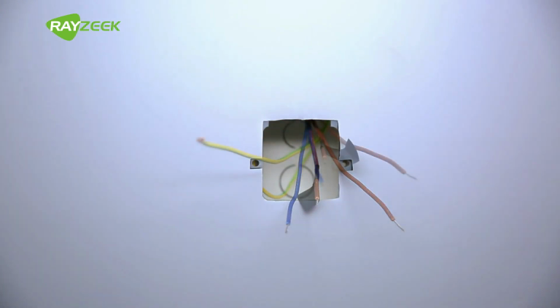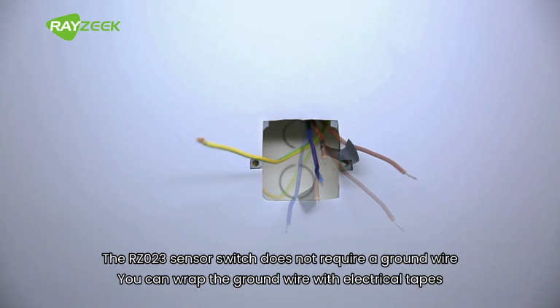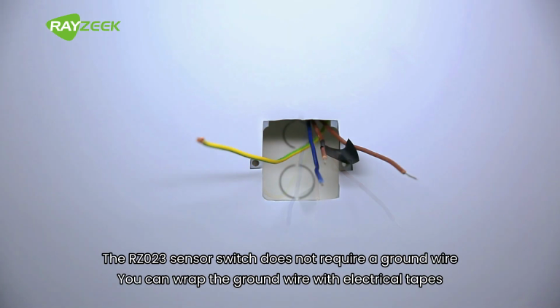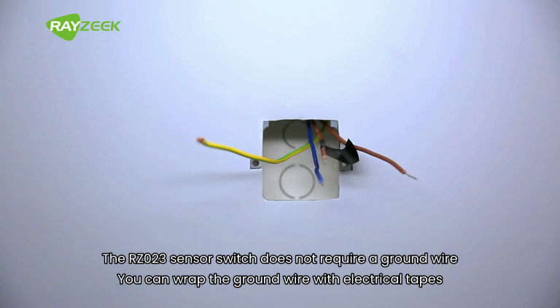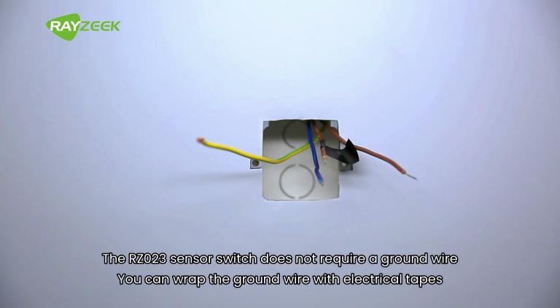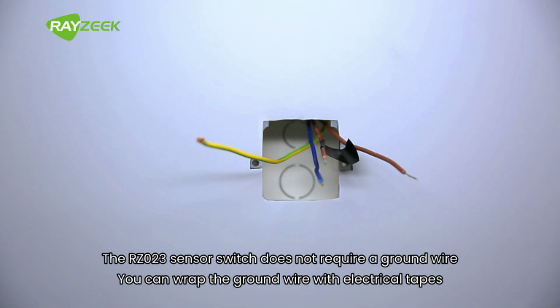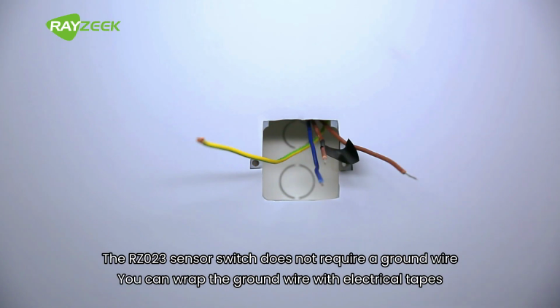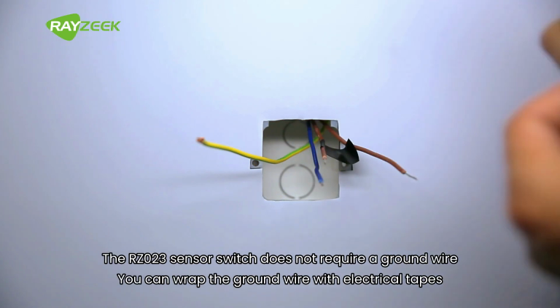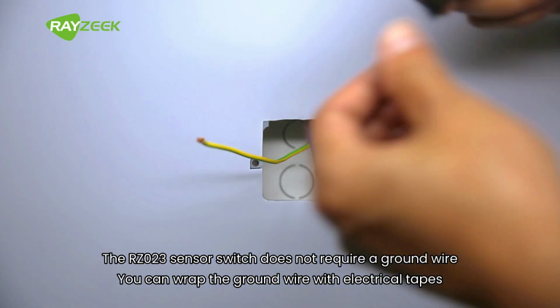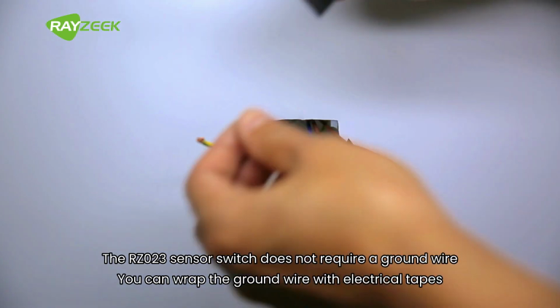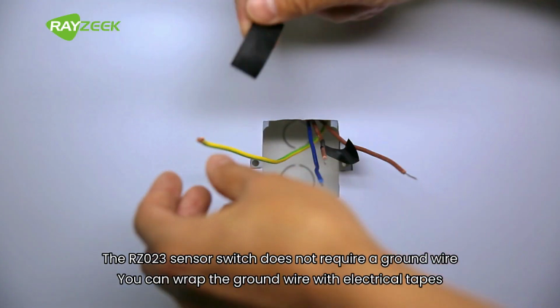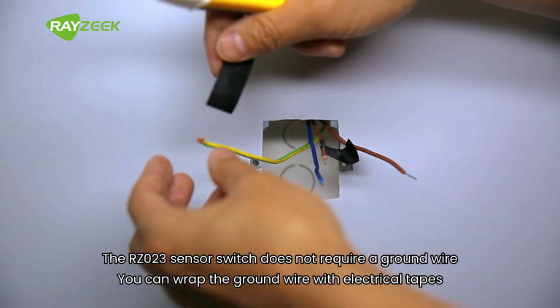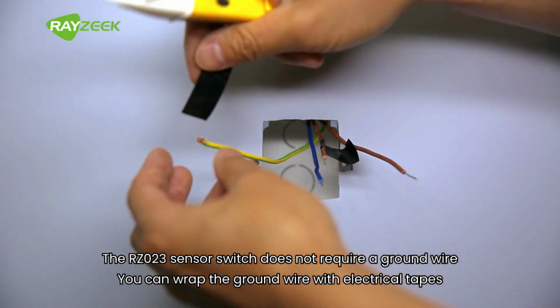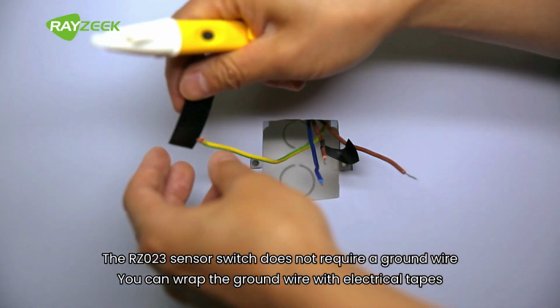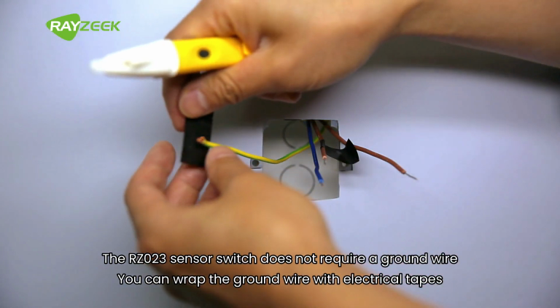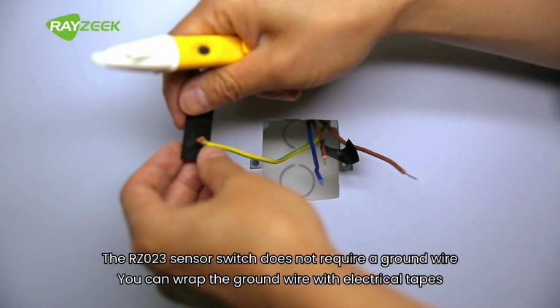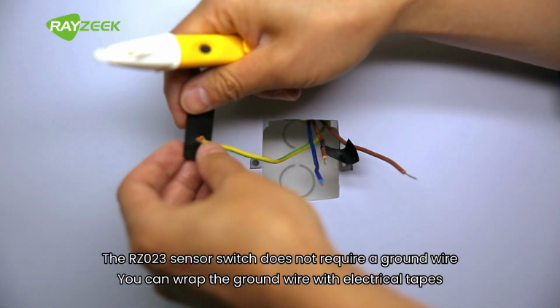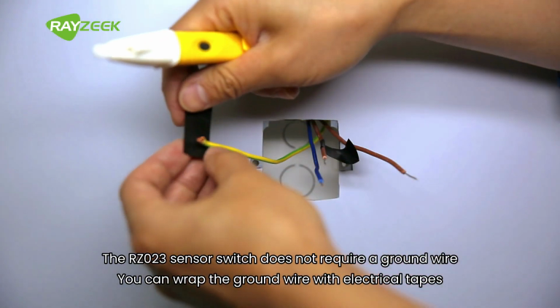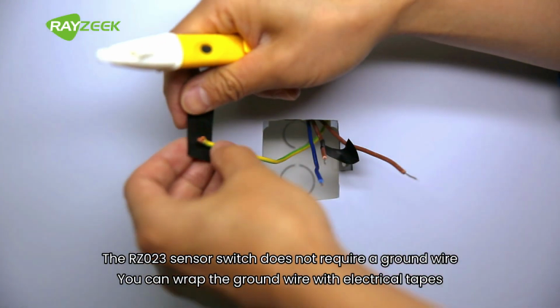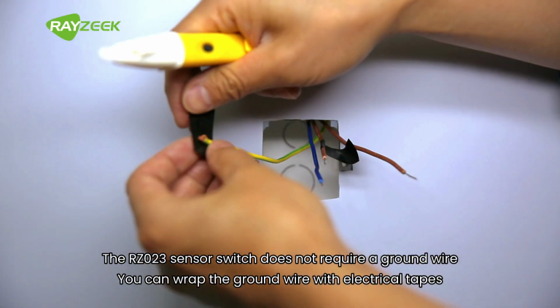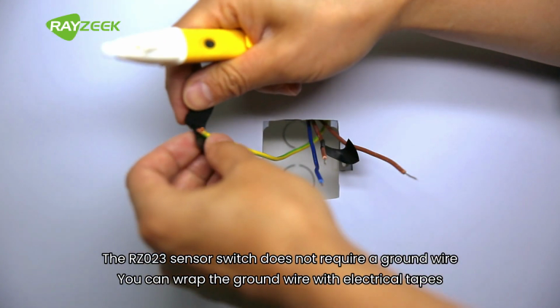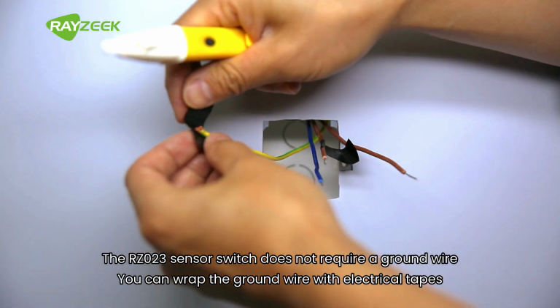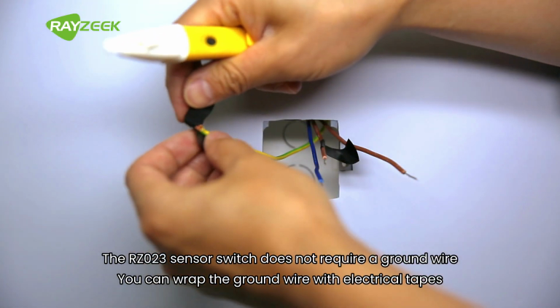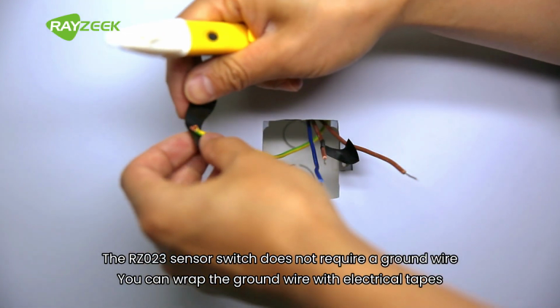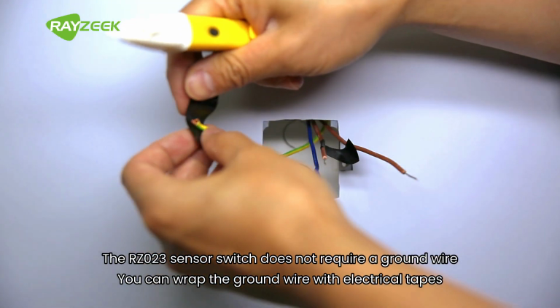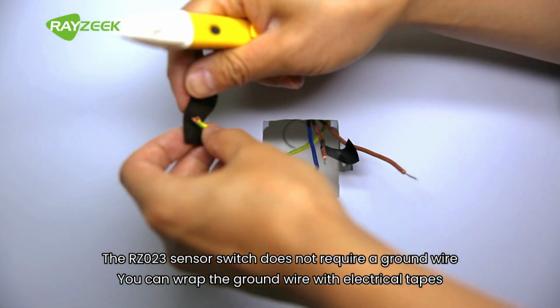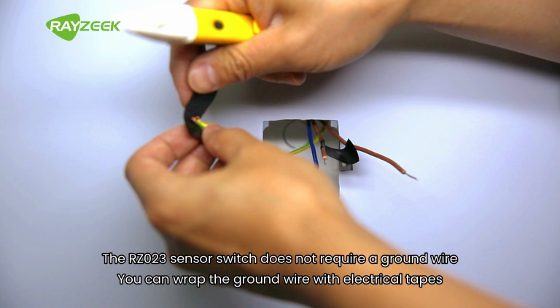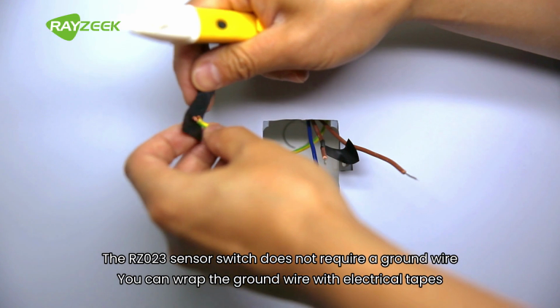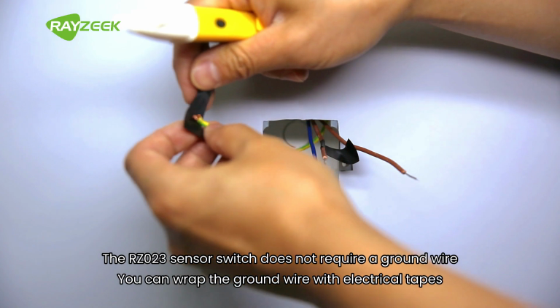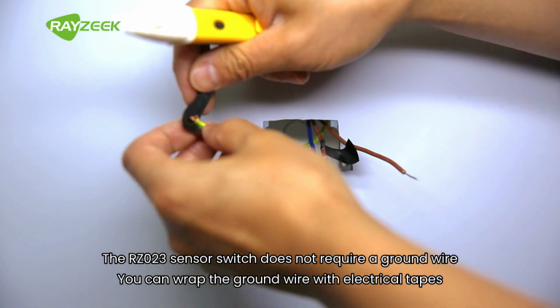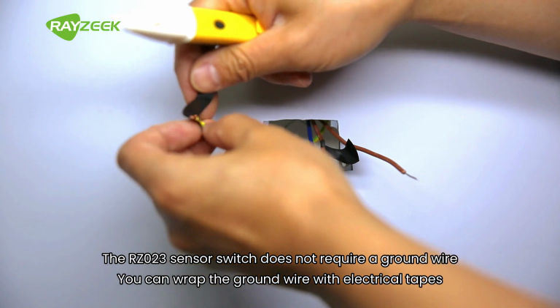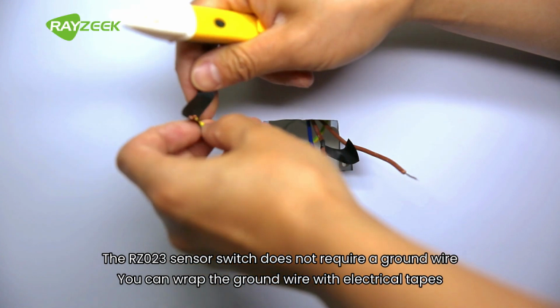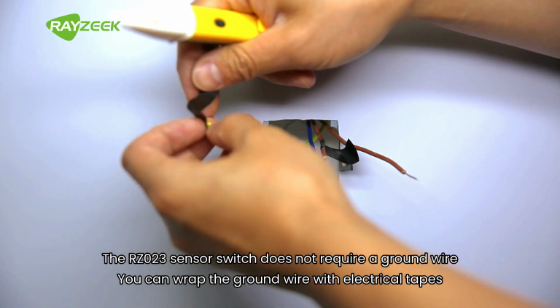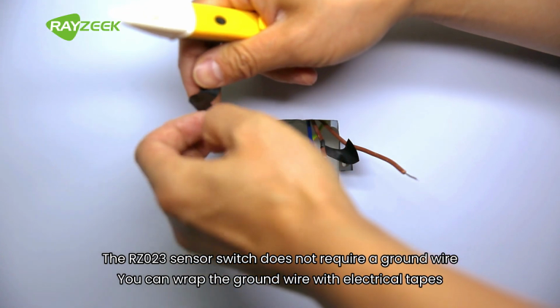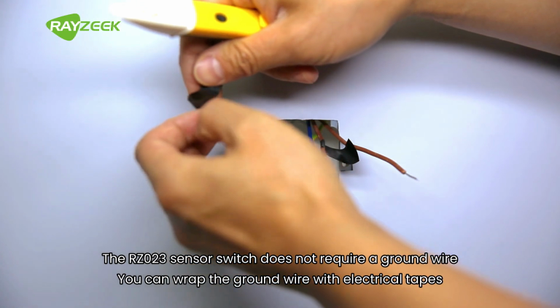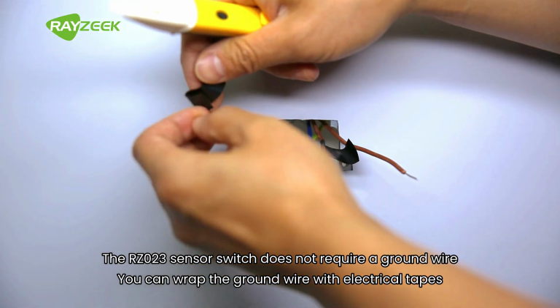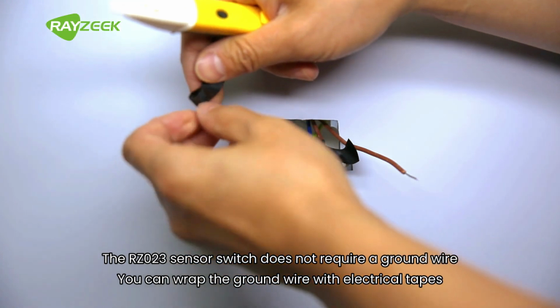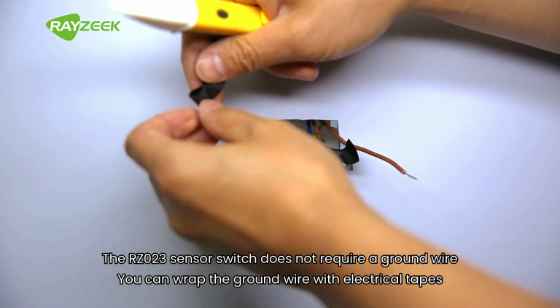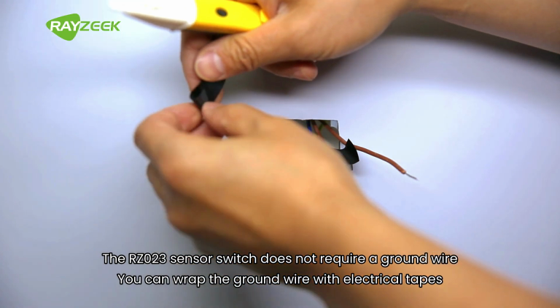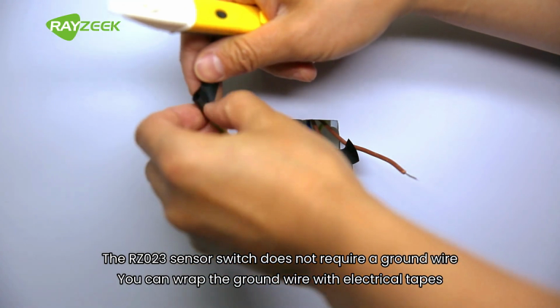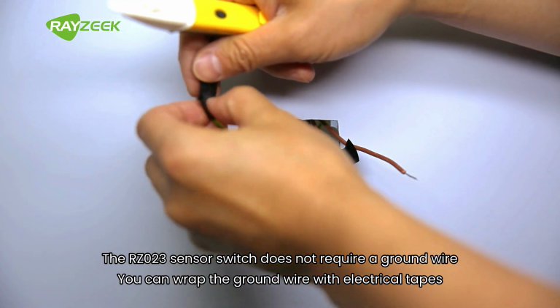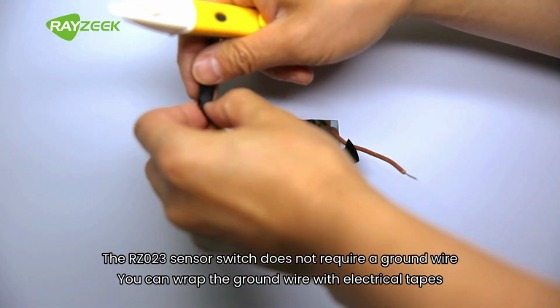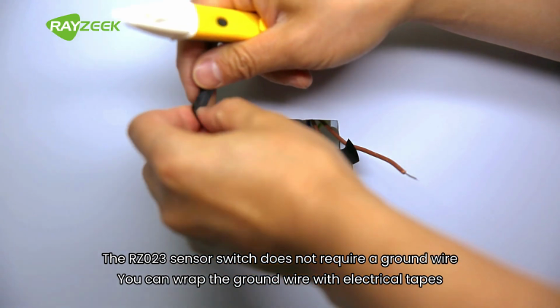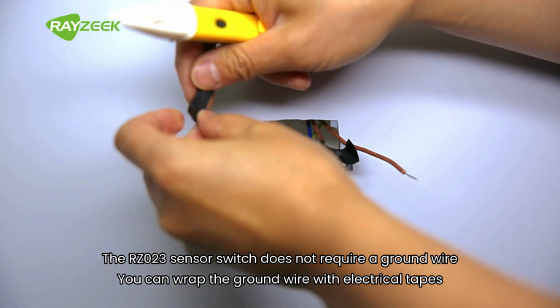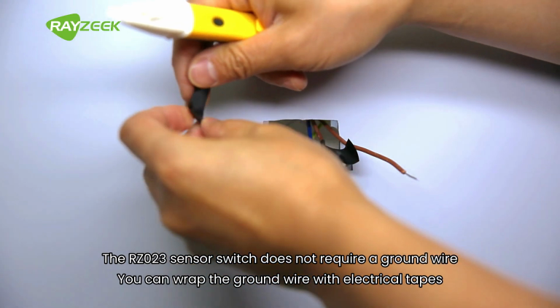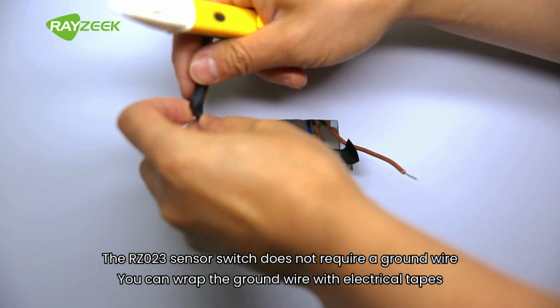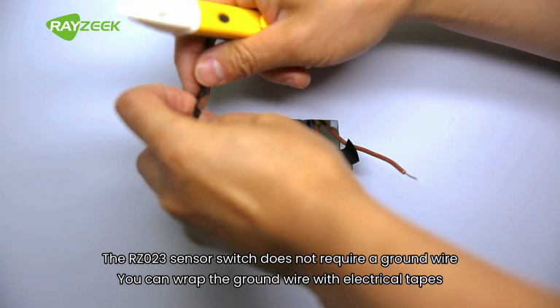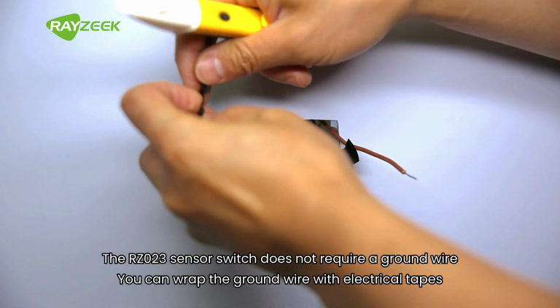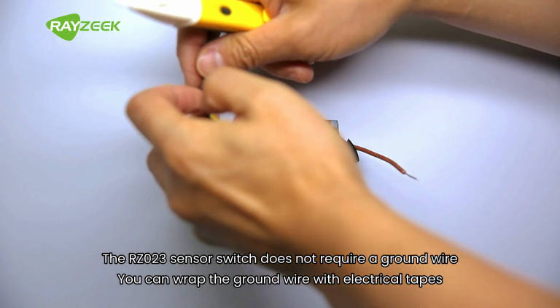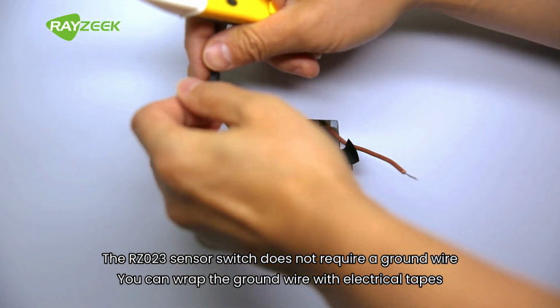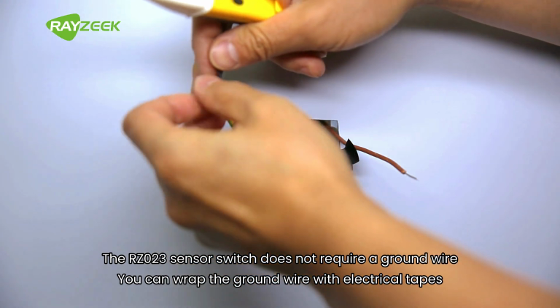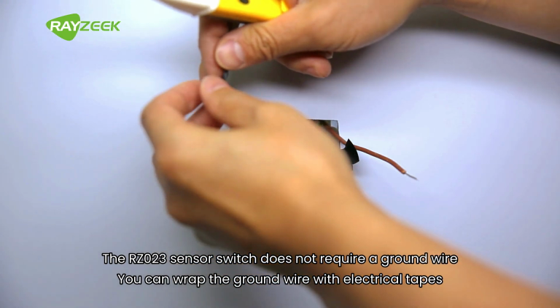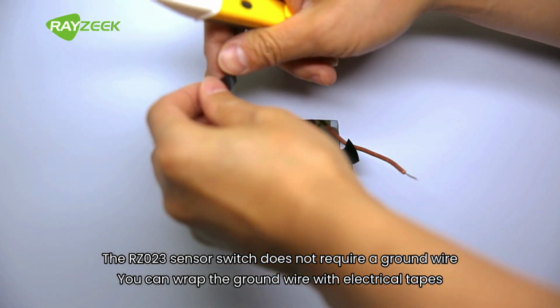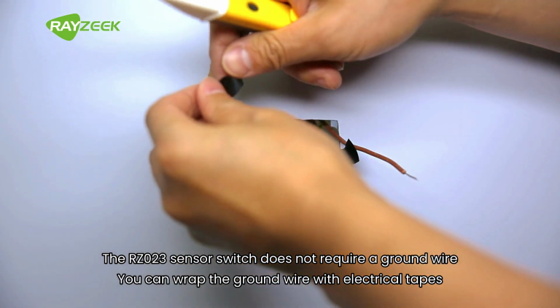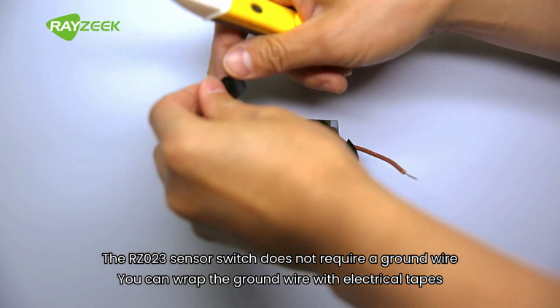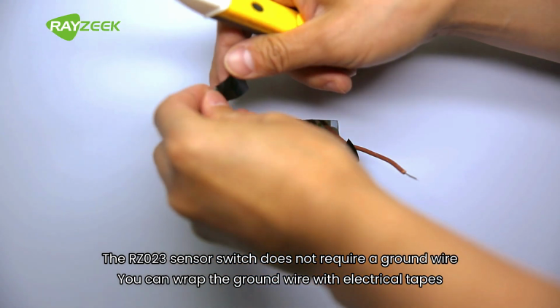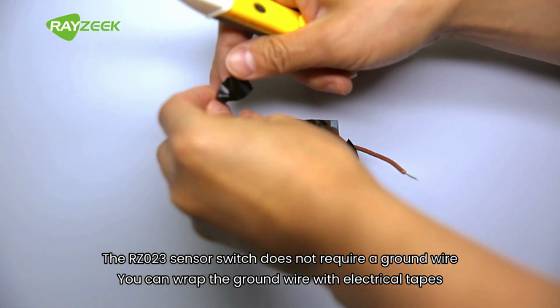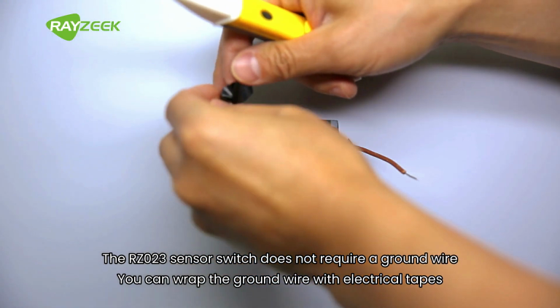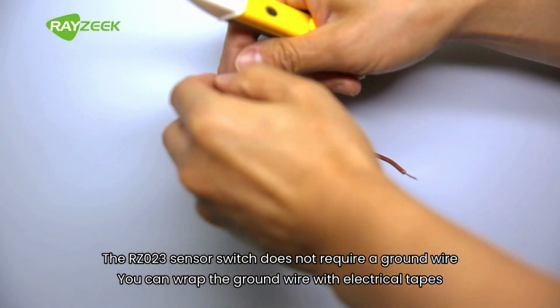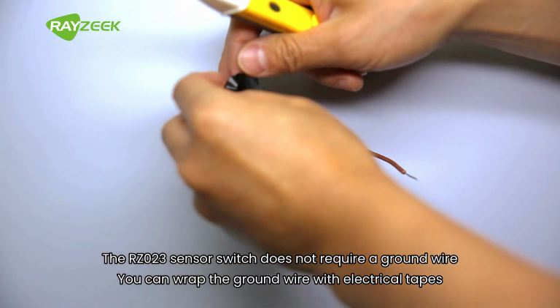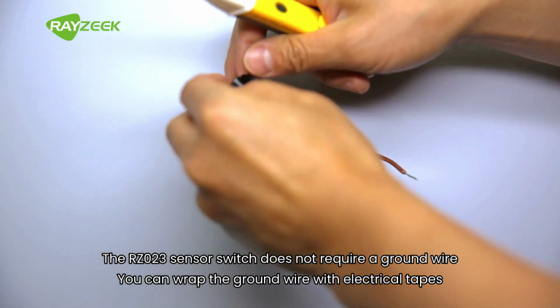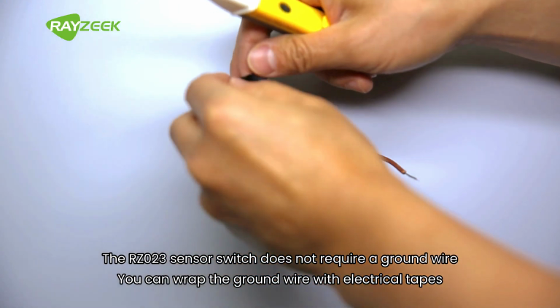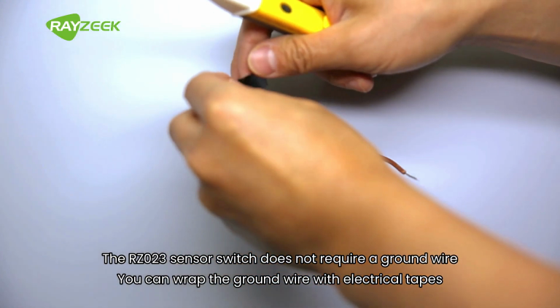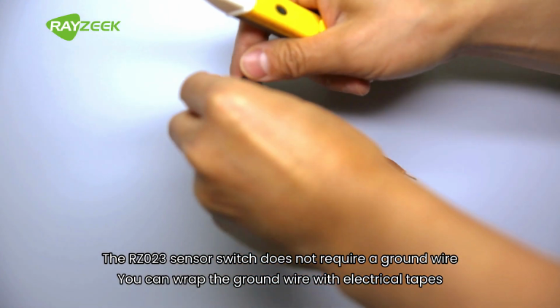The ERZ023 sensor switch does not require a ground wire. You can wrap the ground wire with electrical tape.